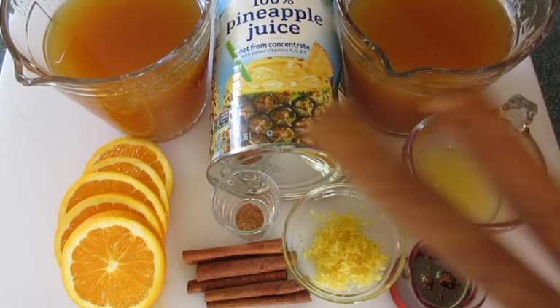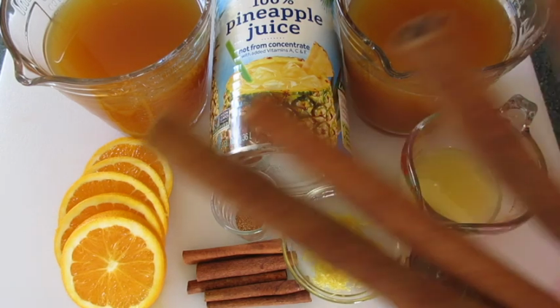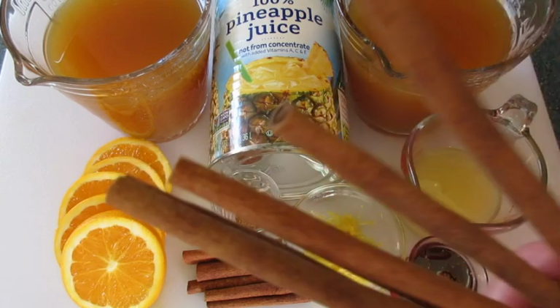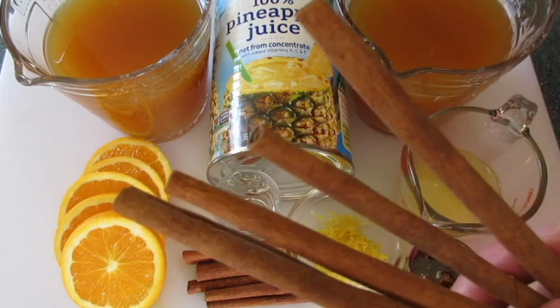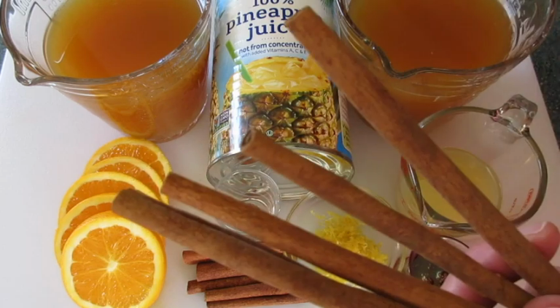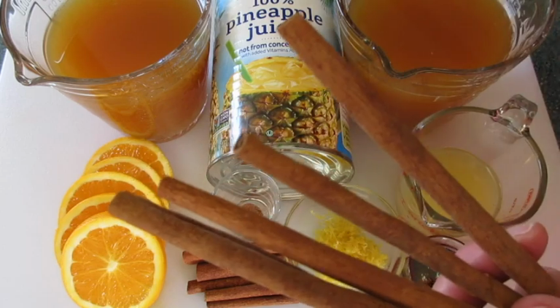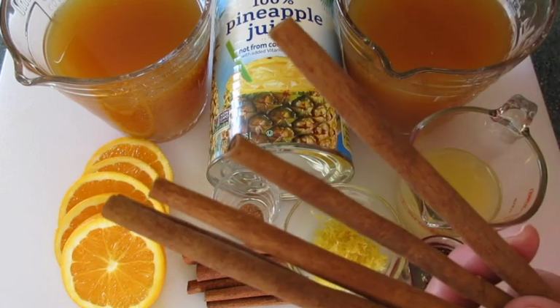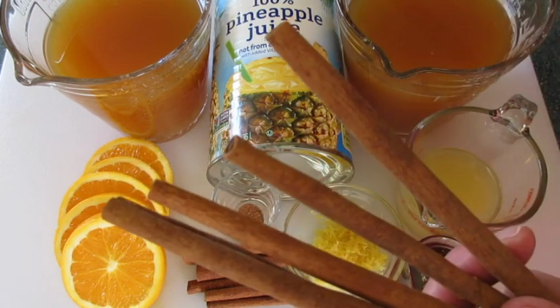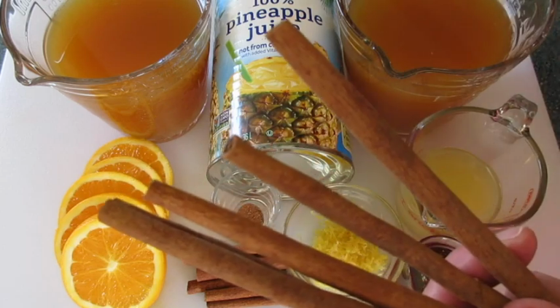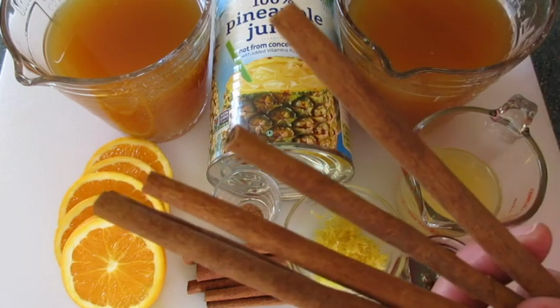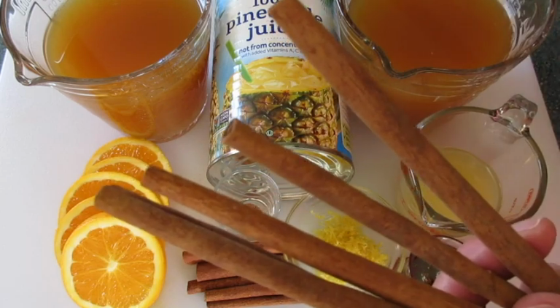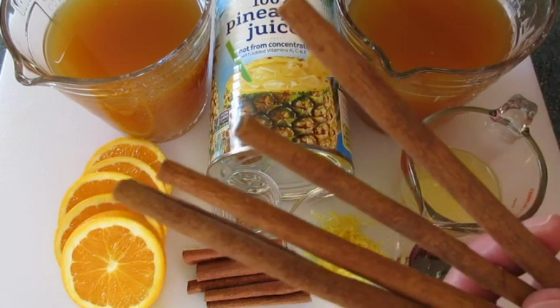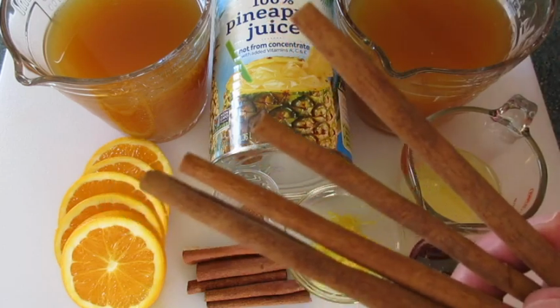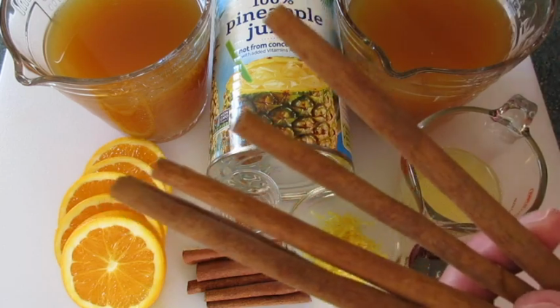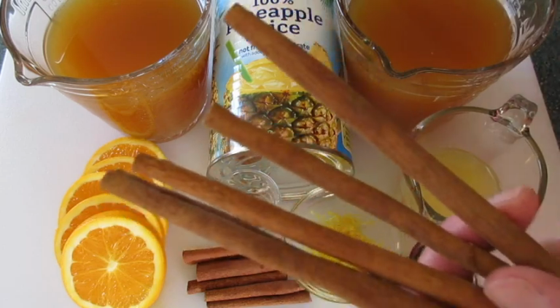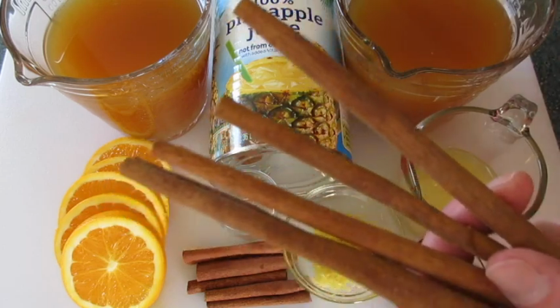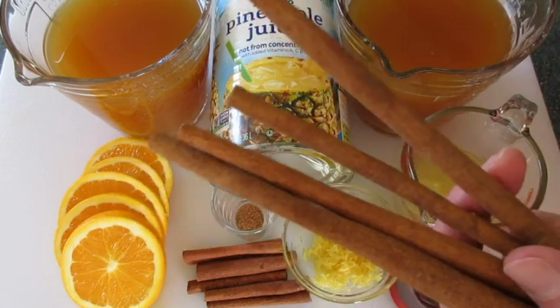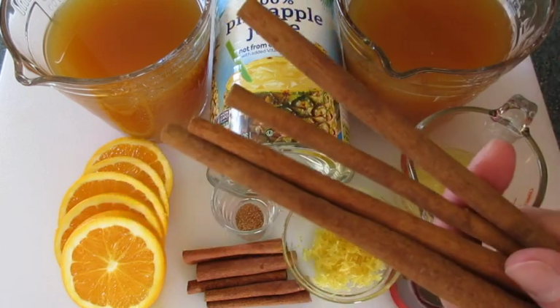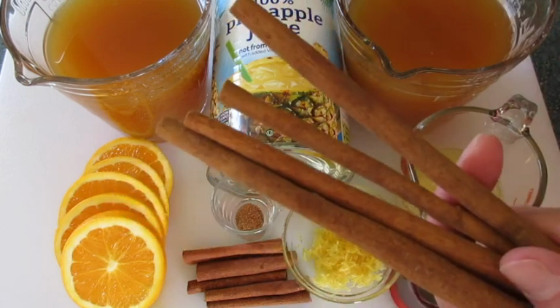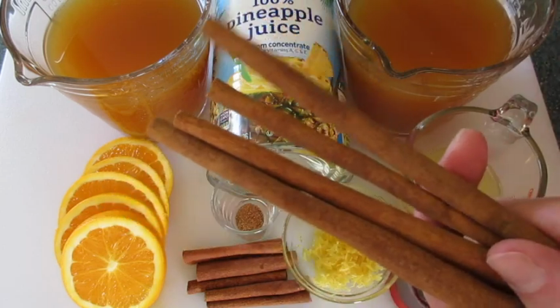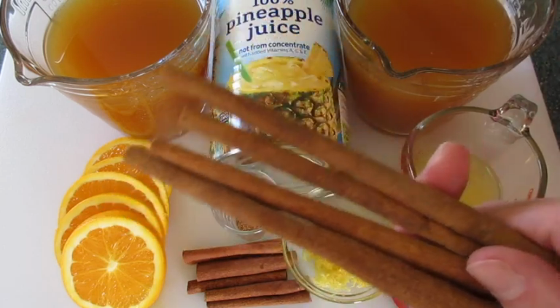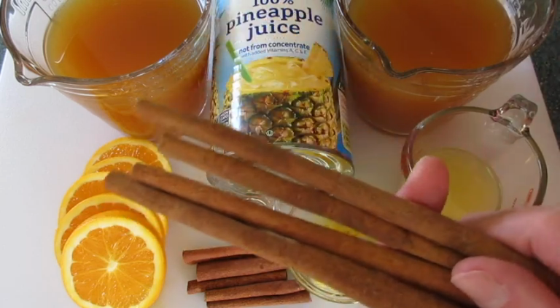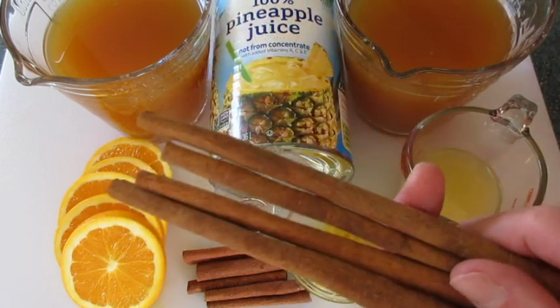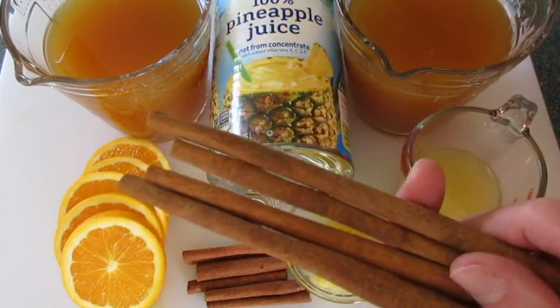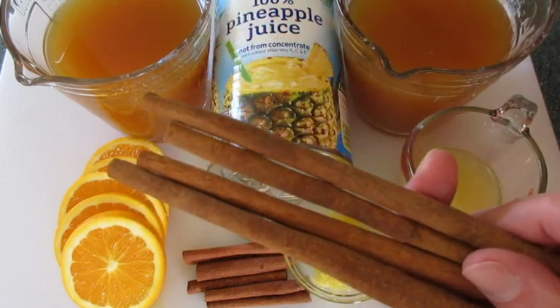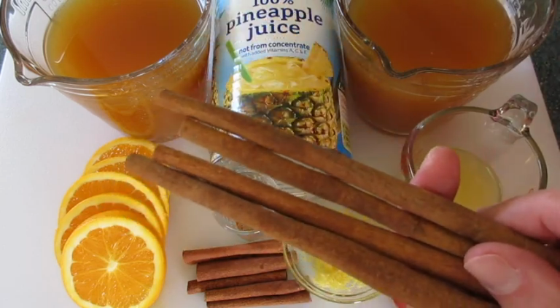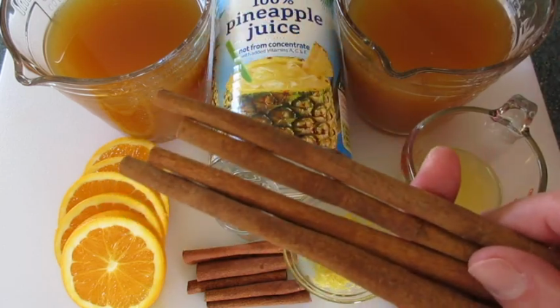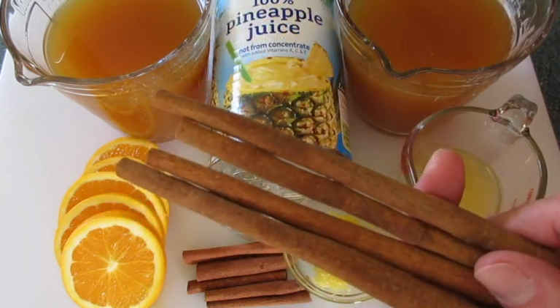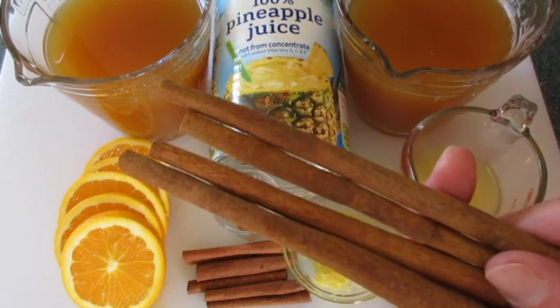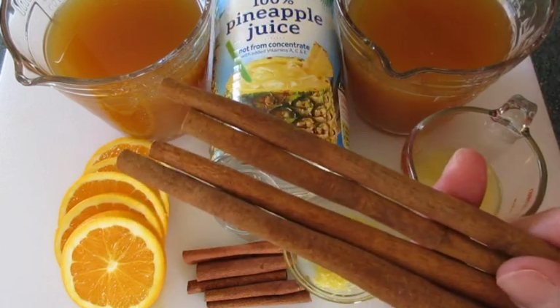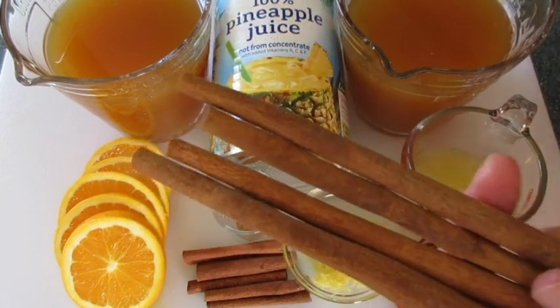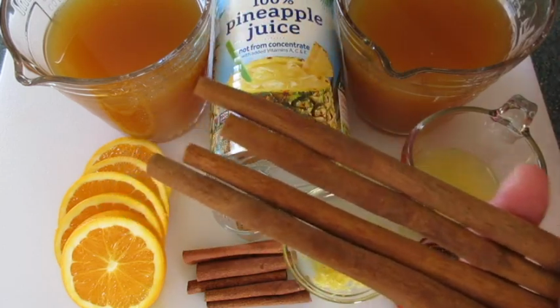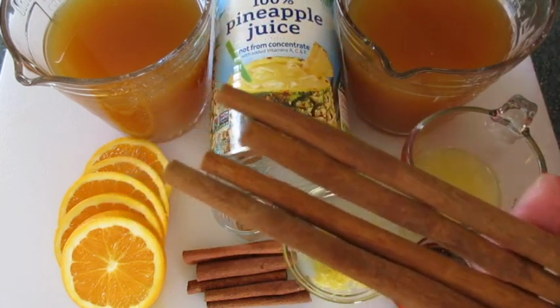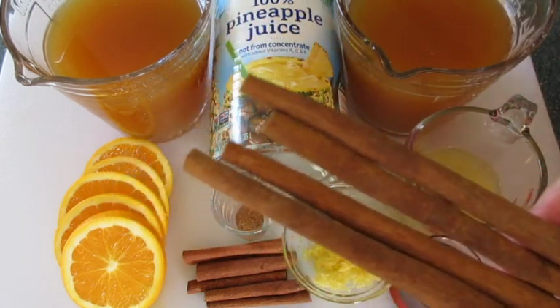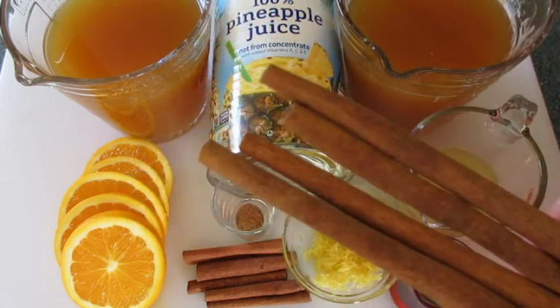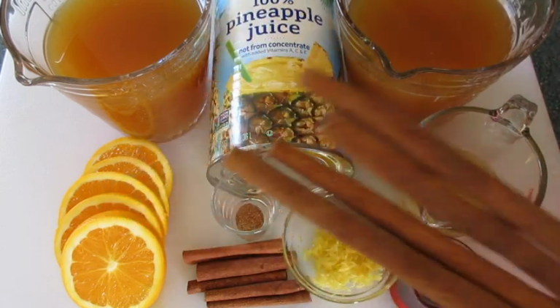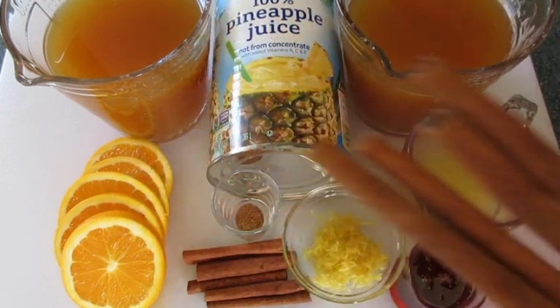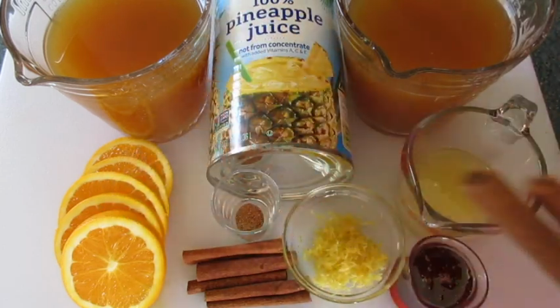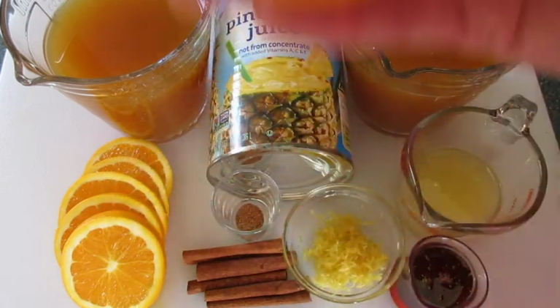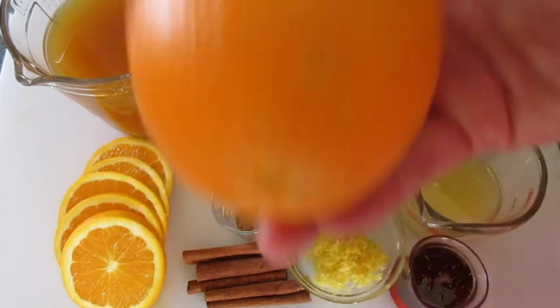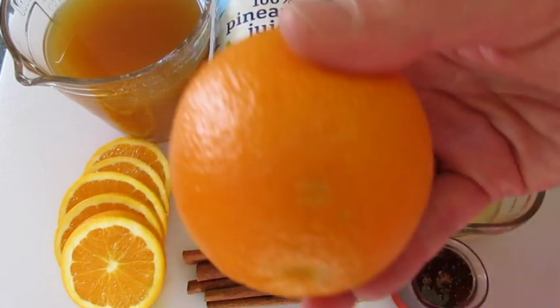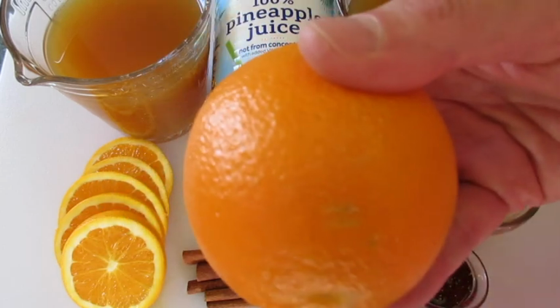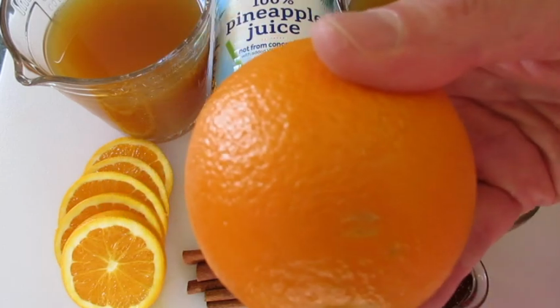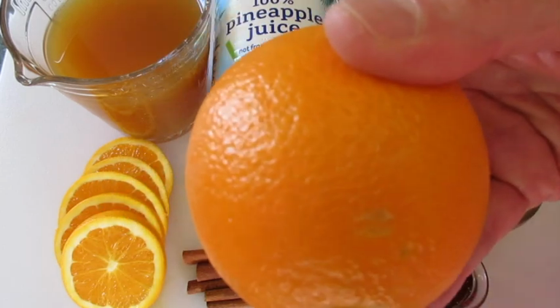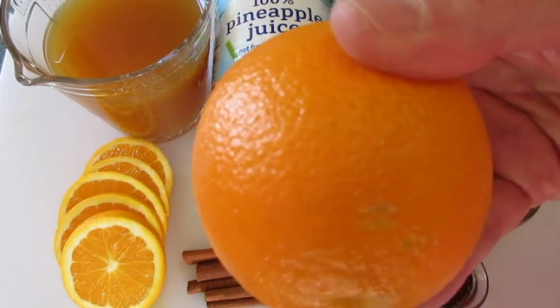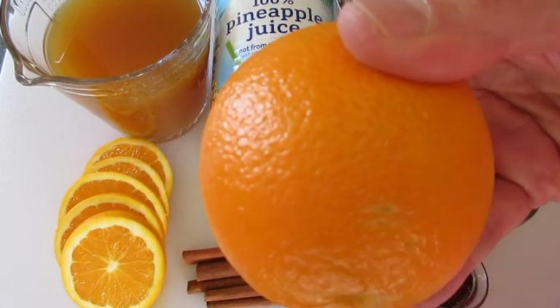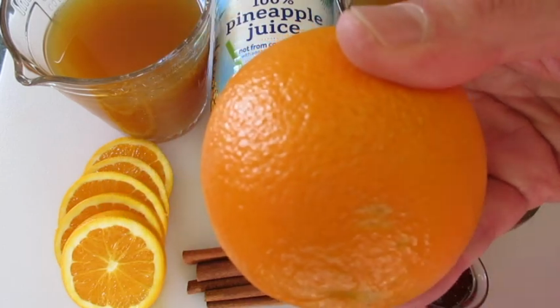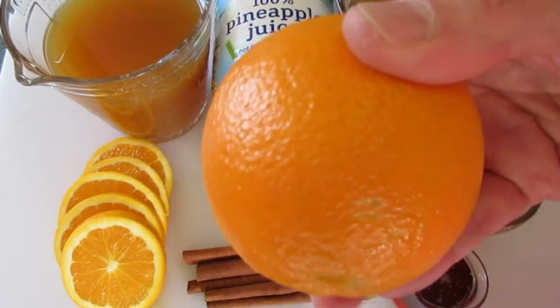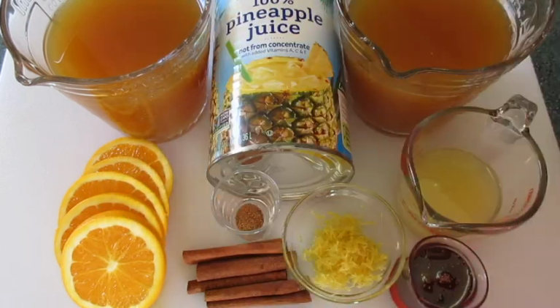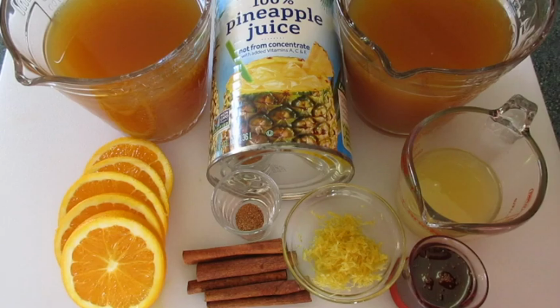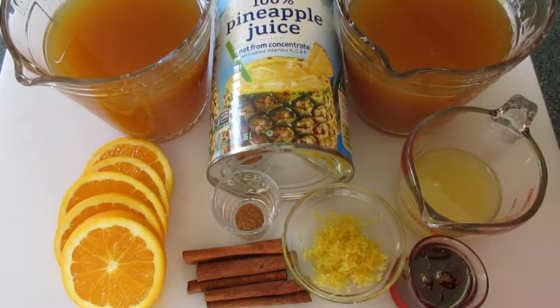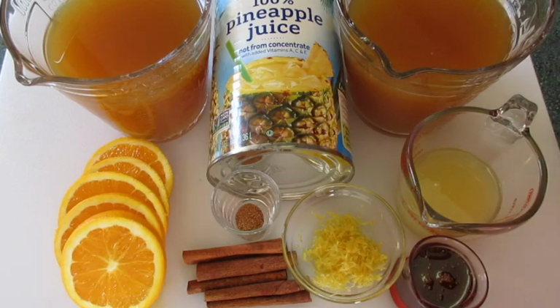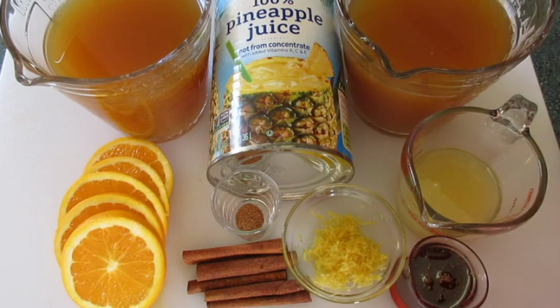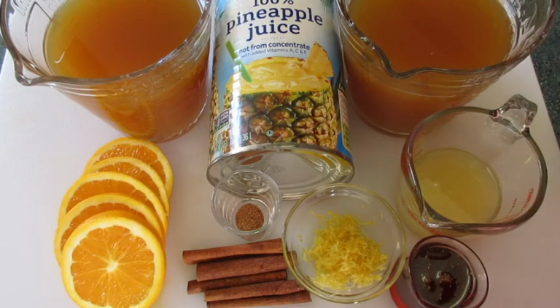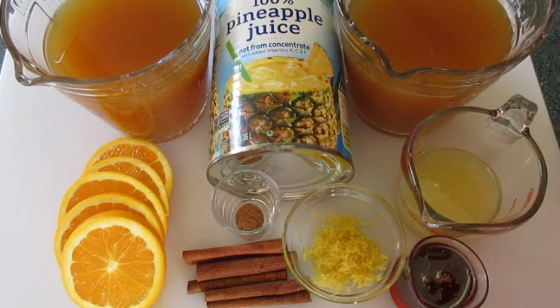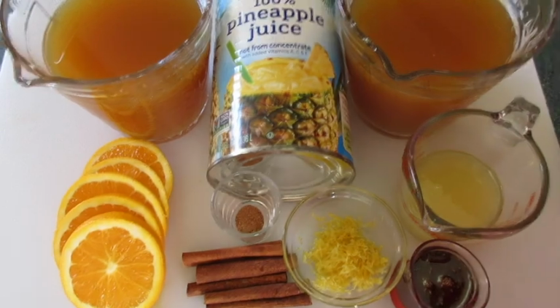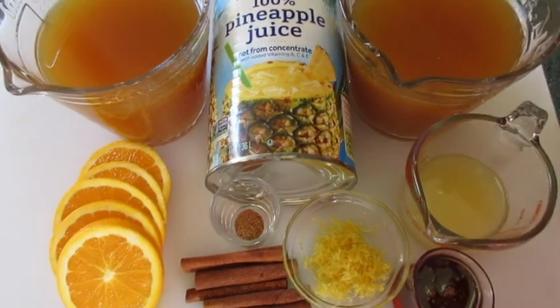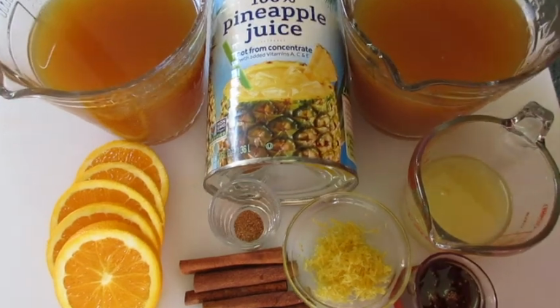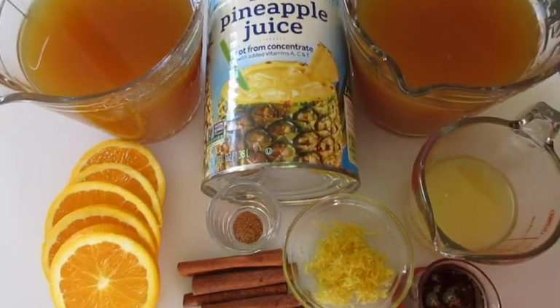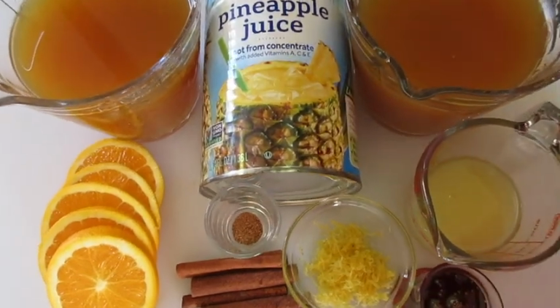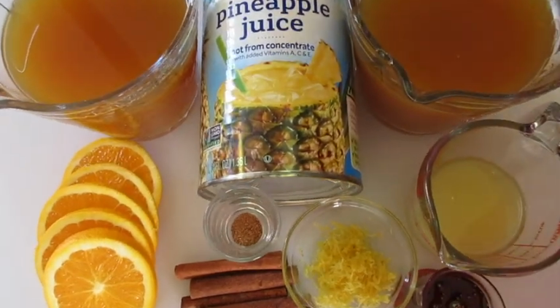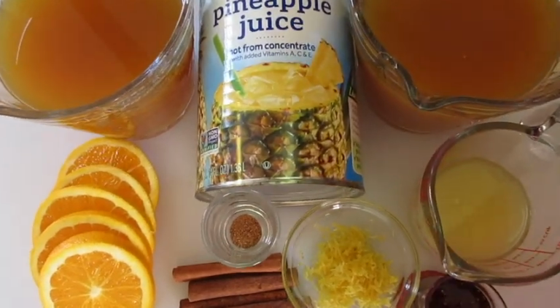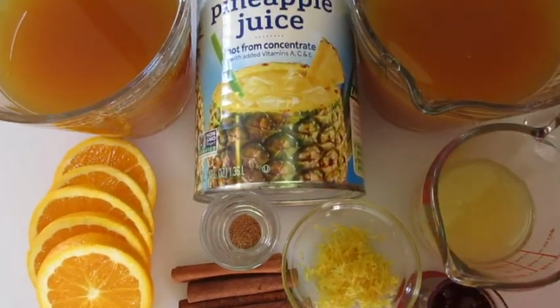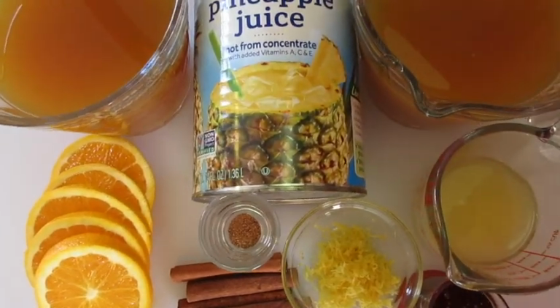To garnish our Wassail drinks I'm using extra long cinnamon sticks with slices of oranges. Let me show you how we're gonna get this together.